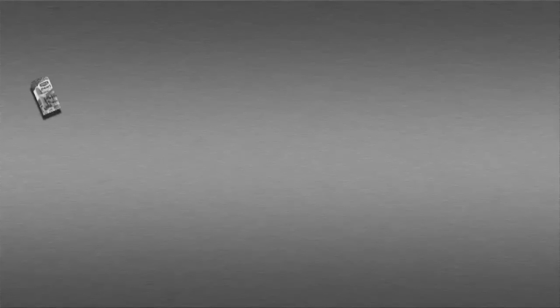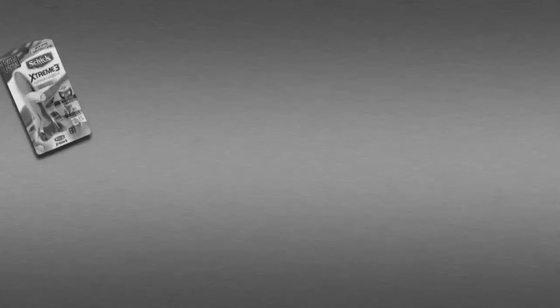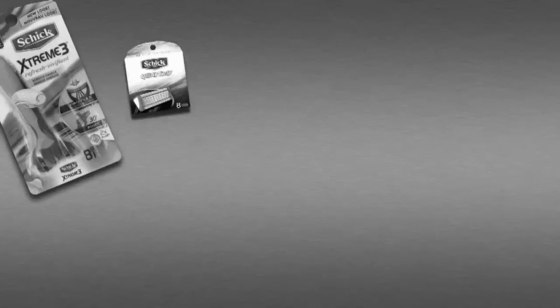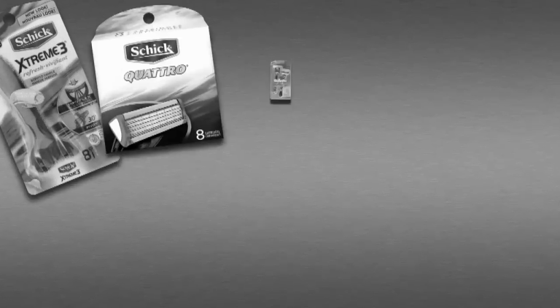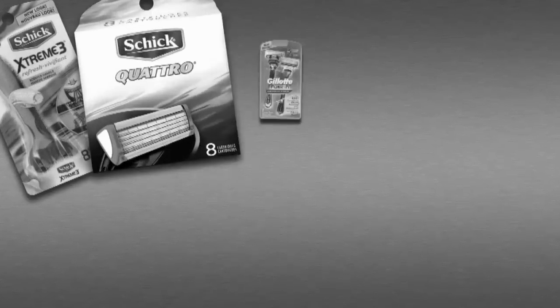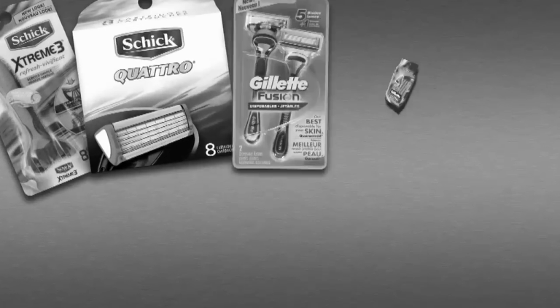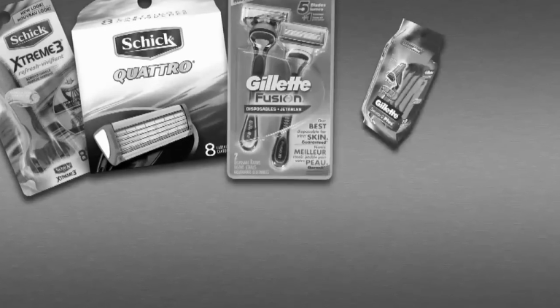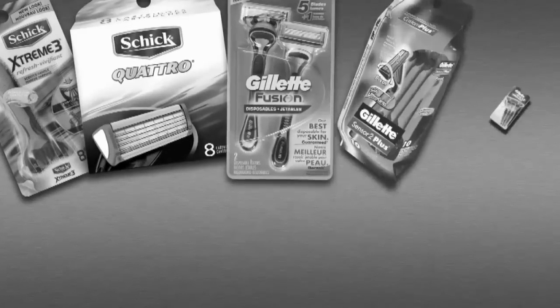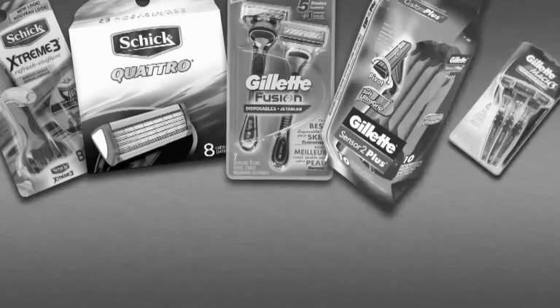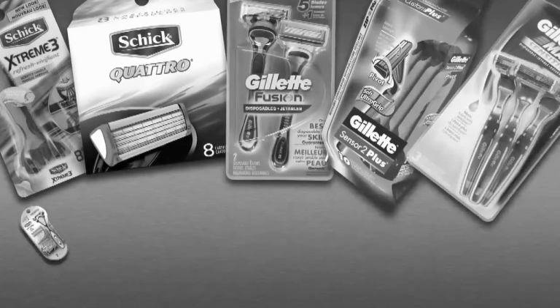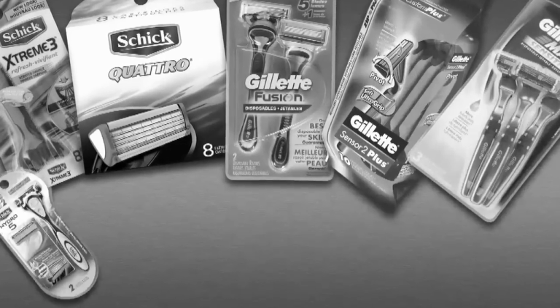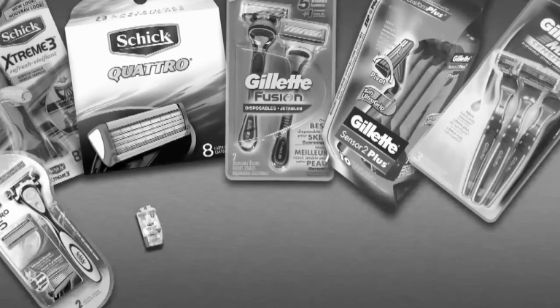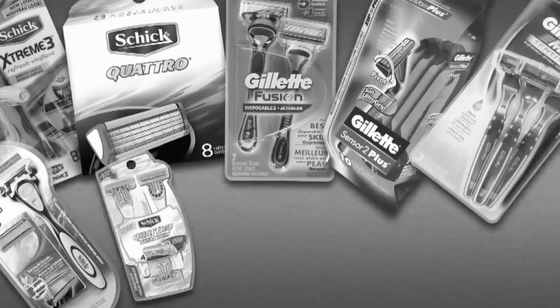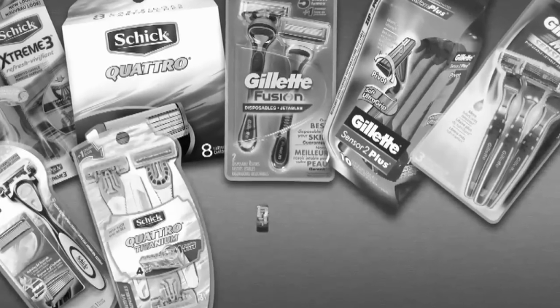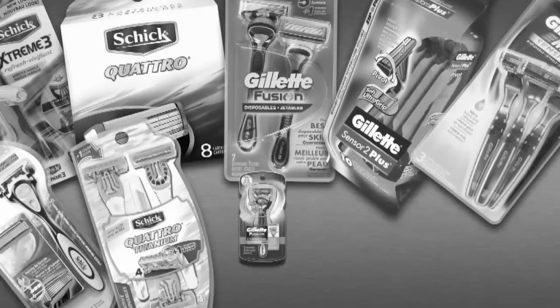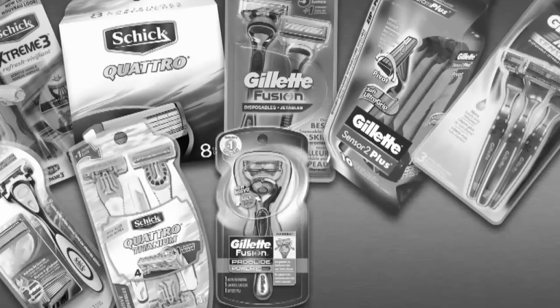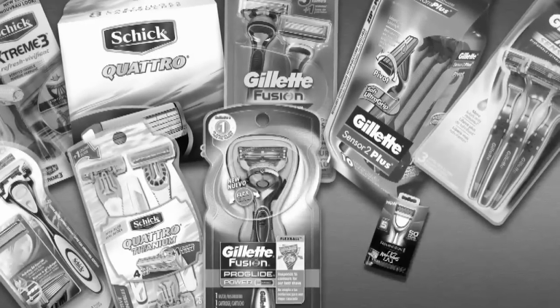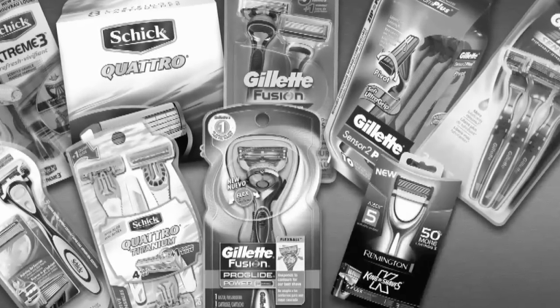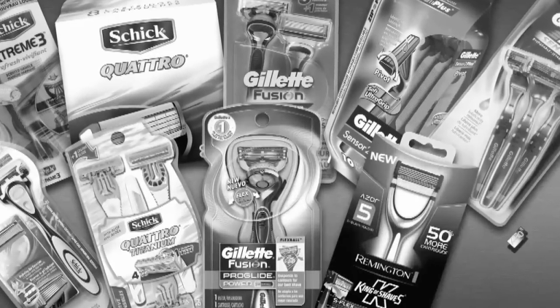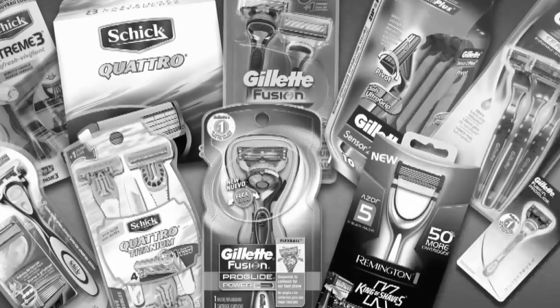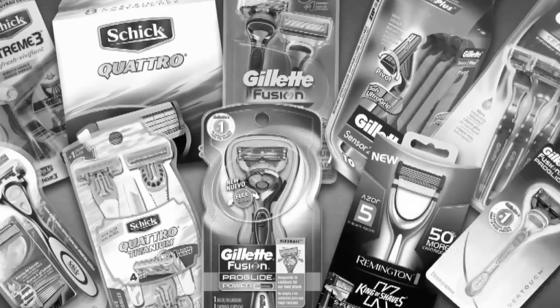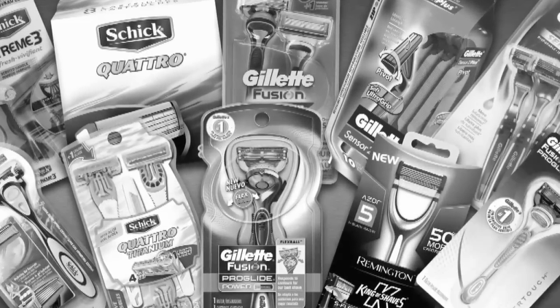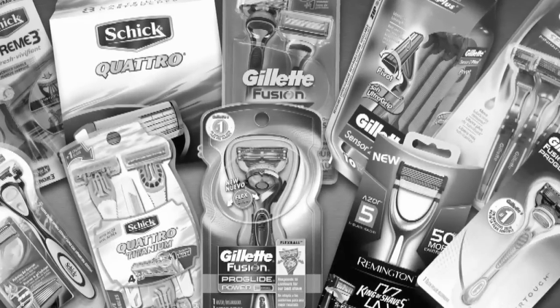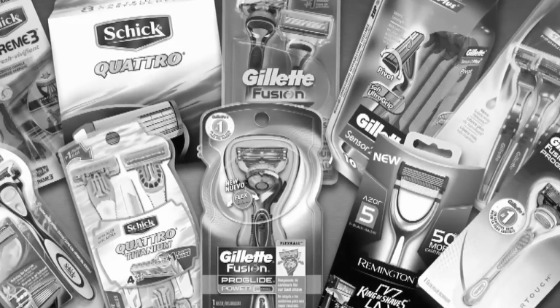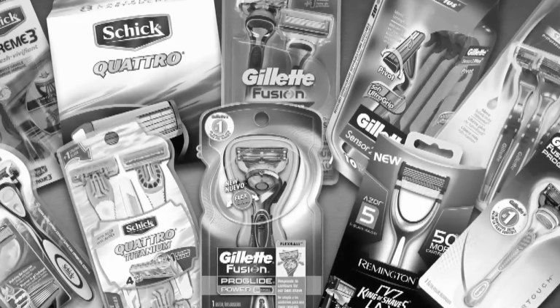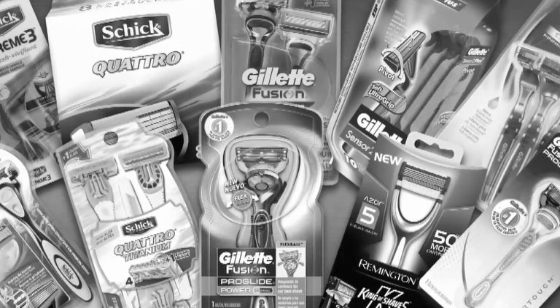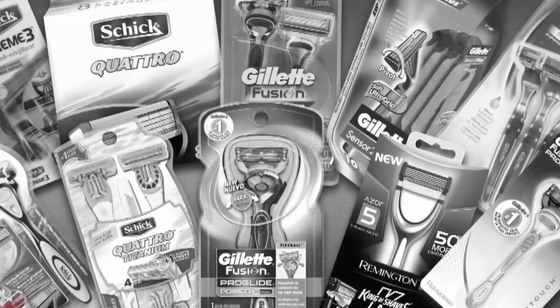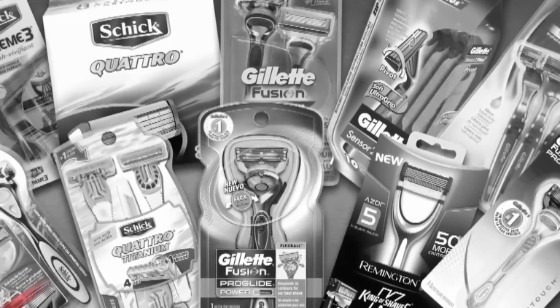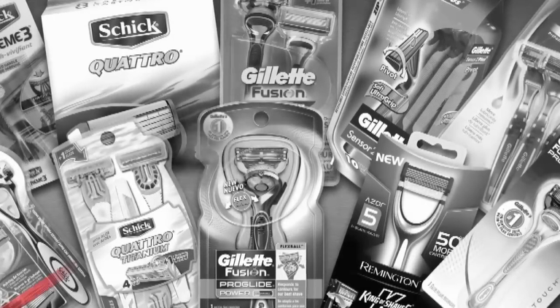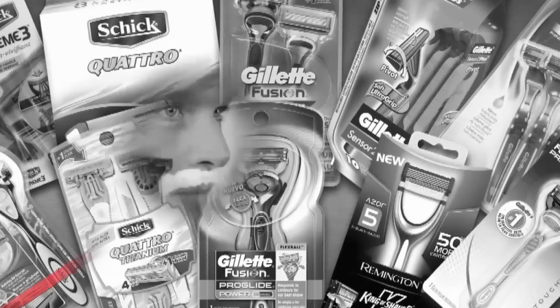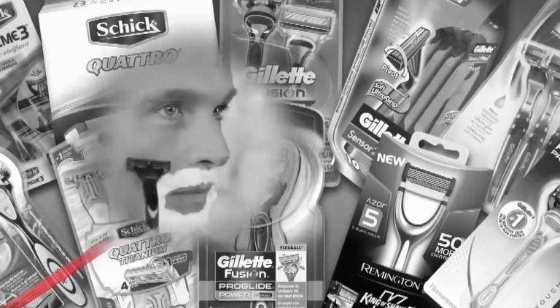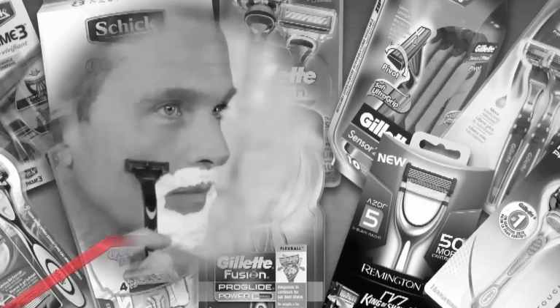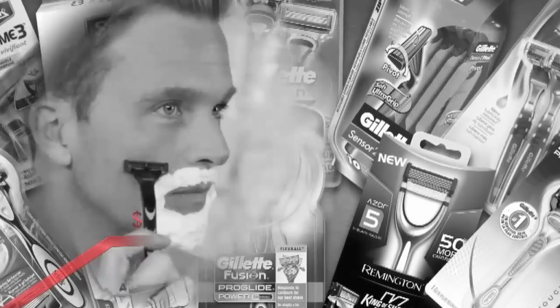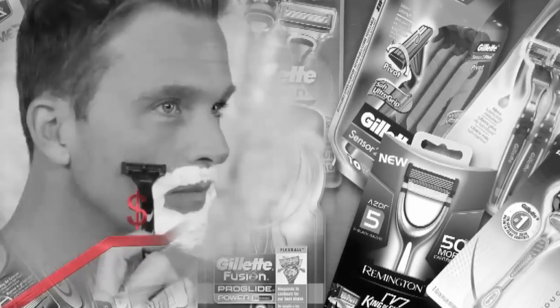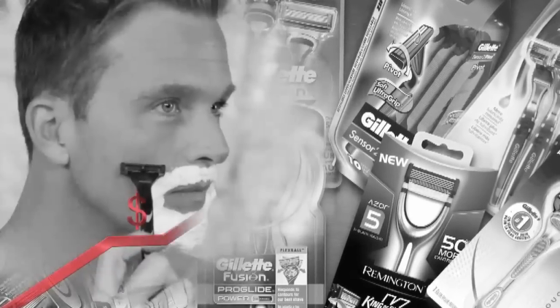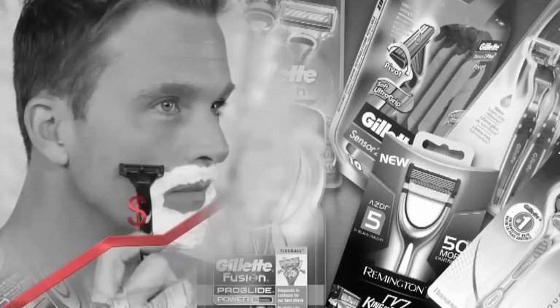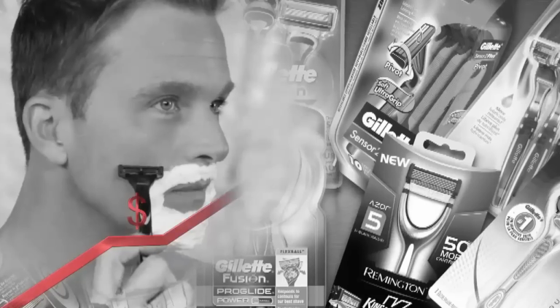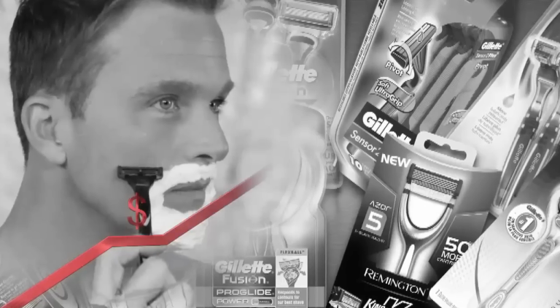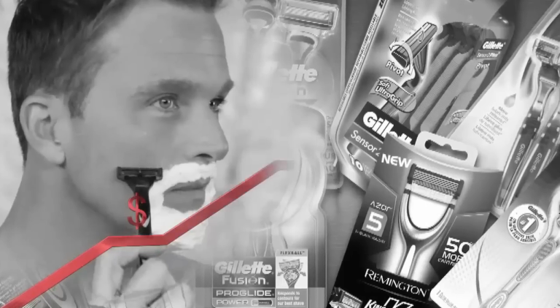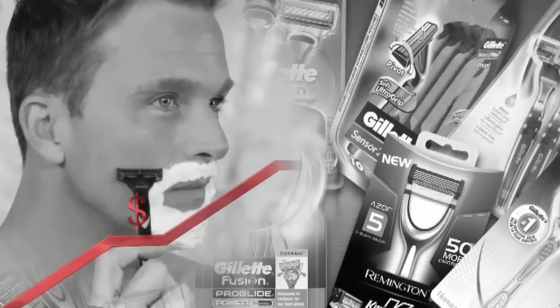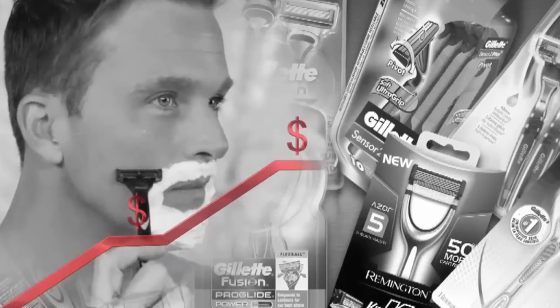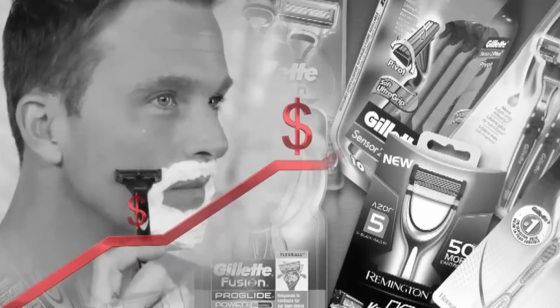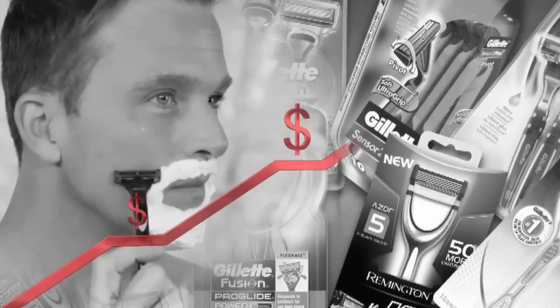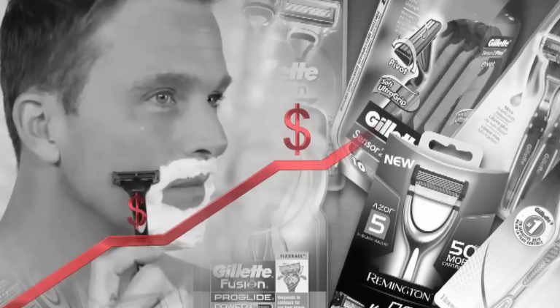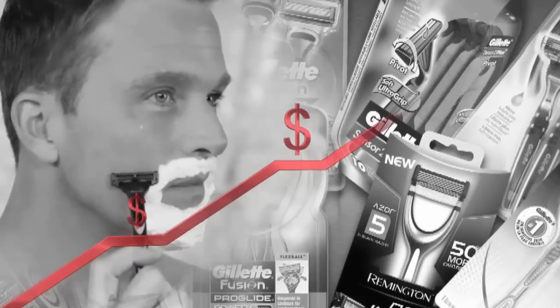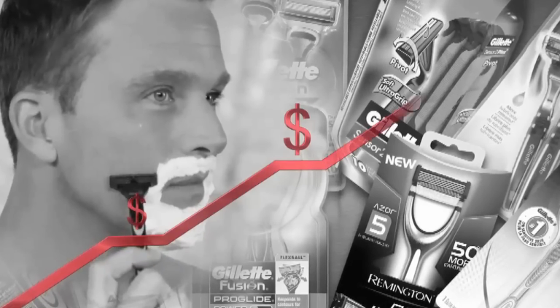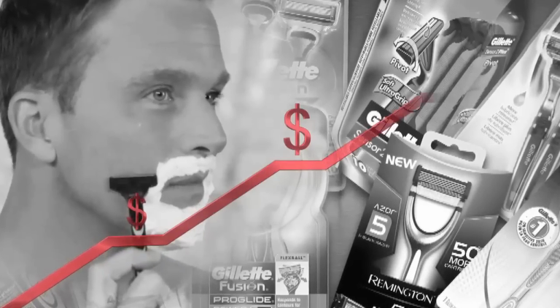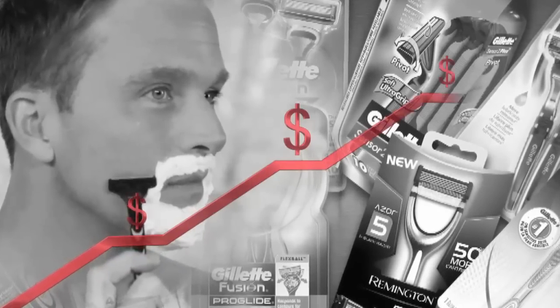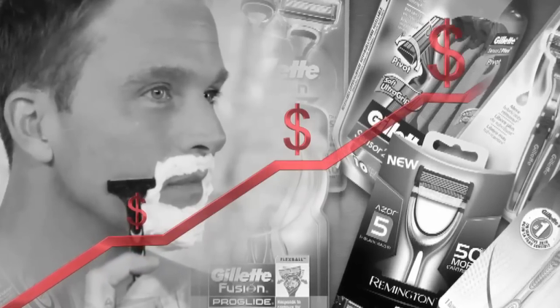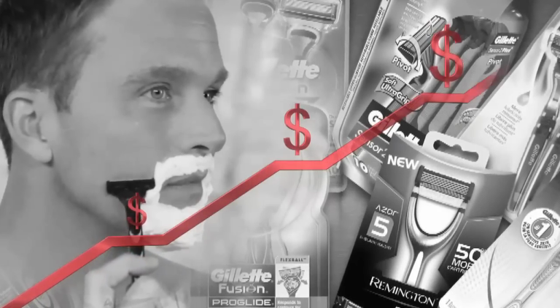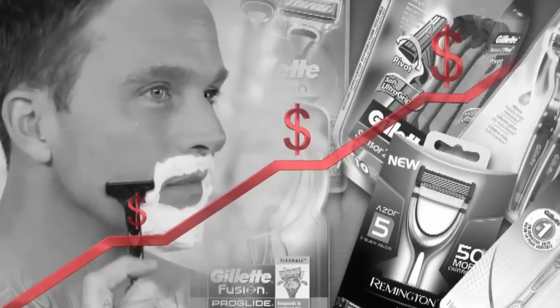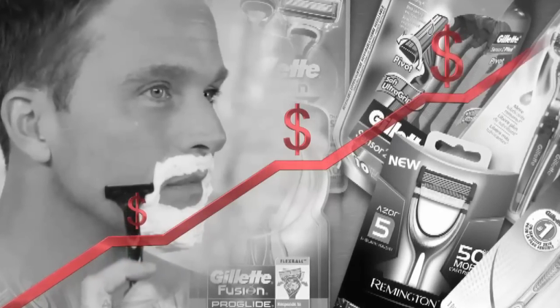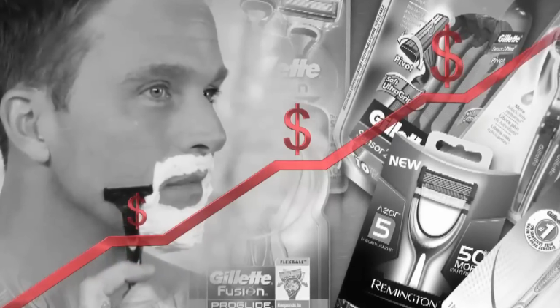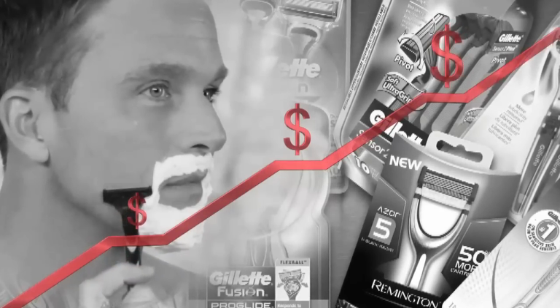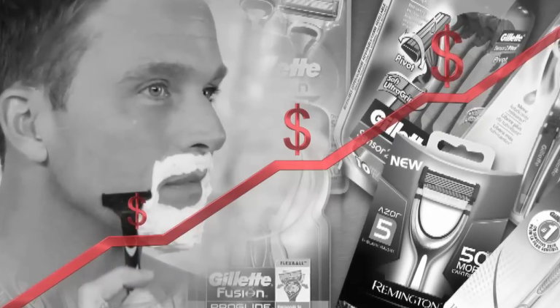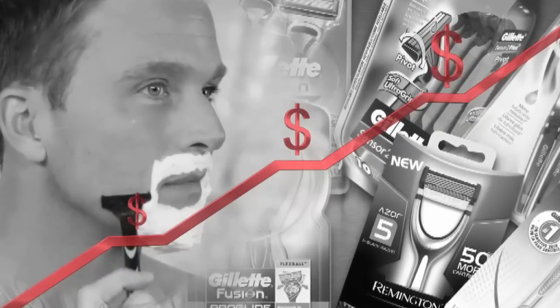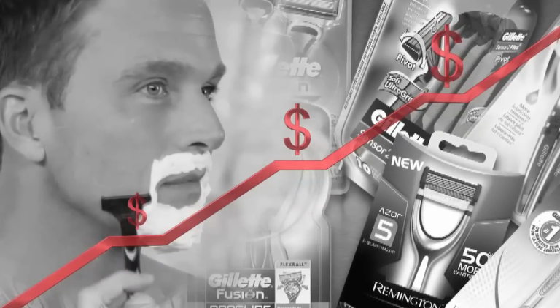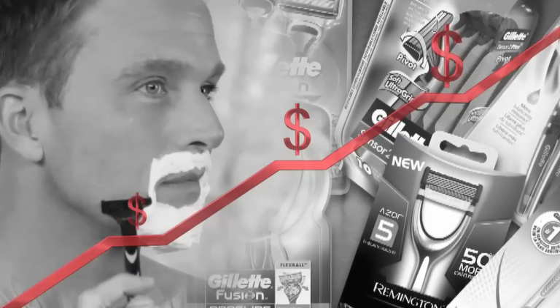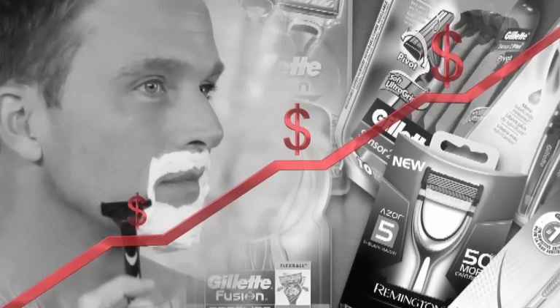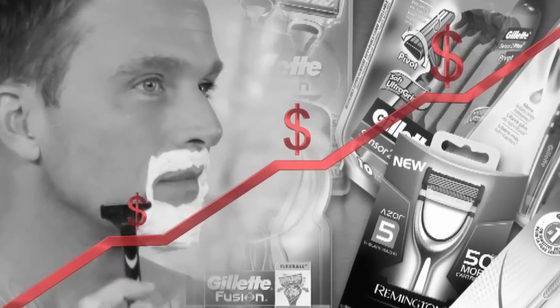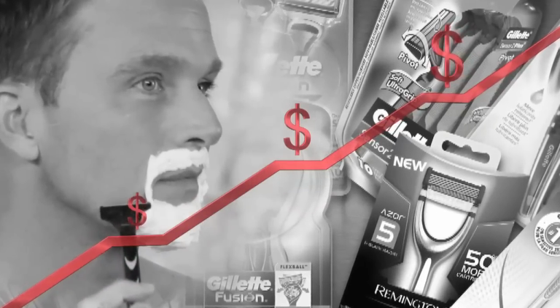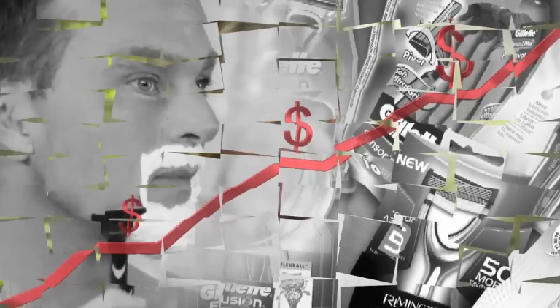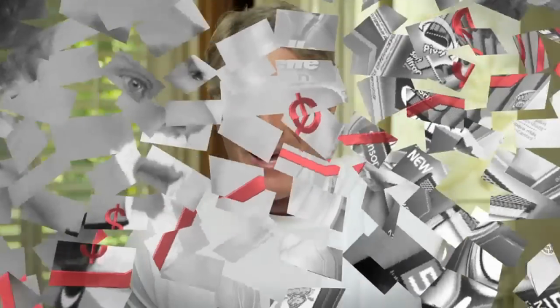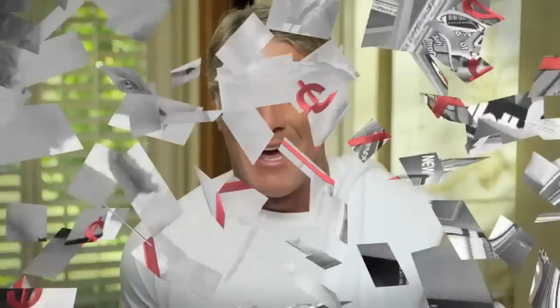Ever wonder why big razor companies keep raising their prices? Because they know if you want a great shave, there's nothing you can do about it — until now.